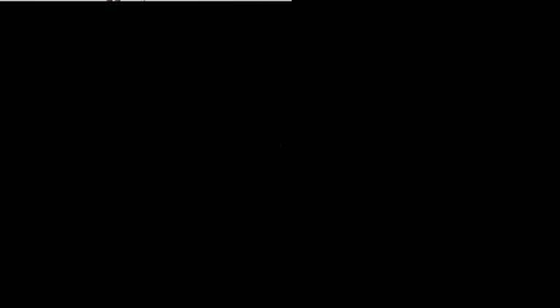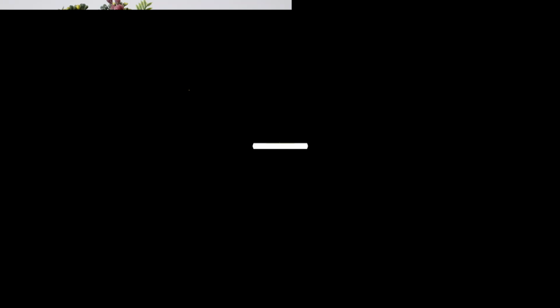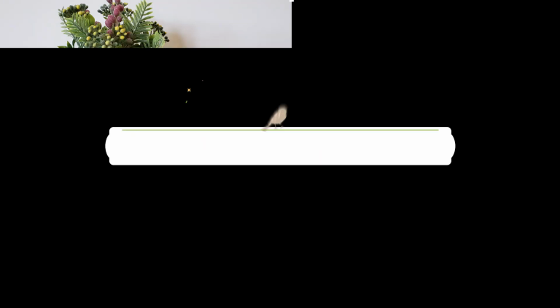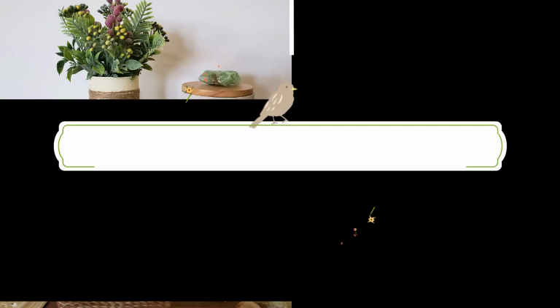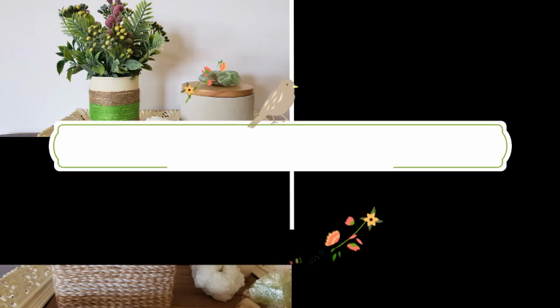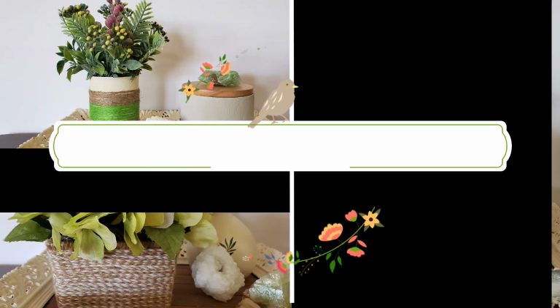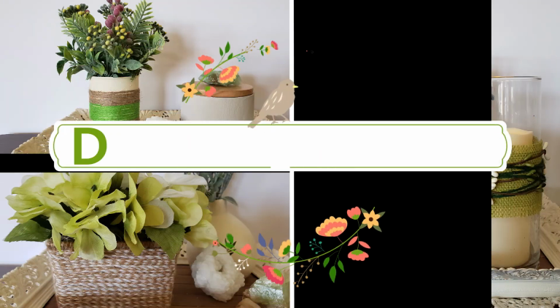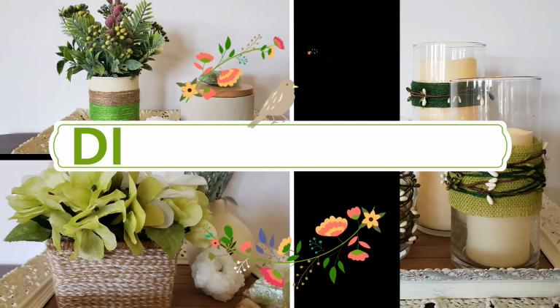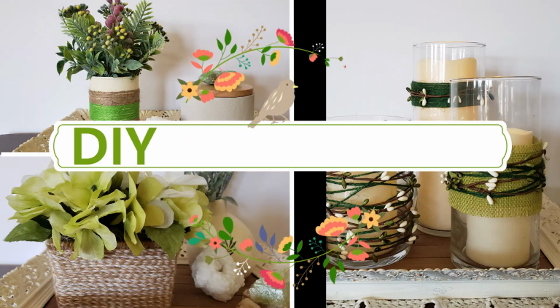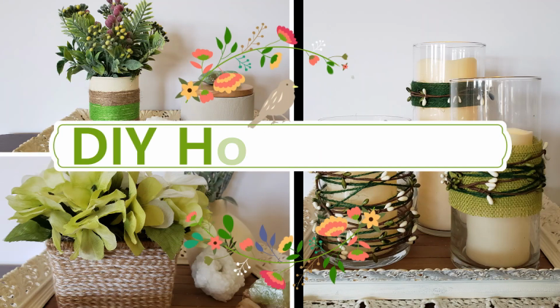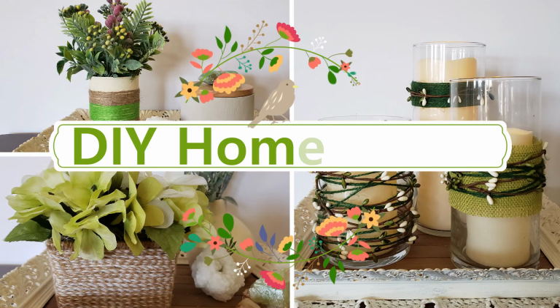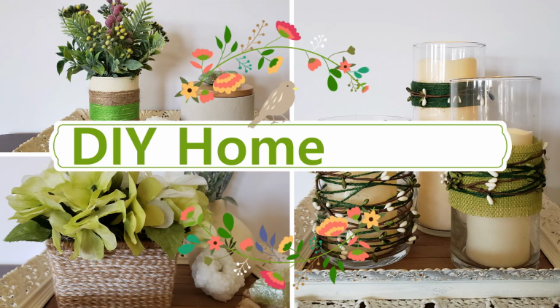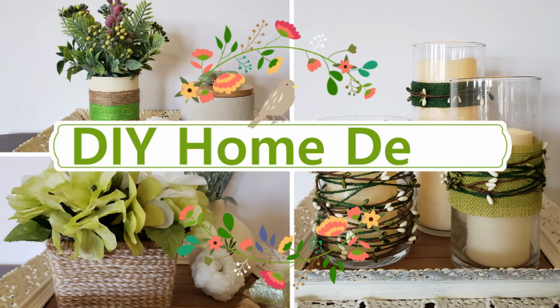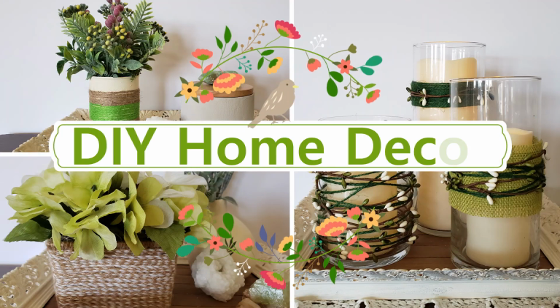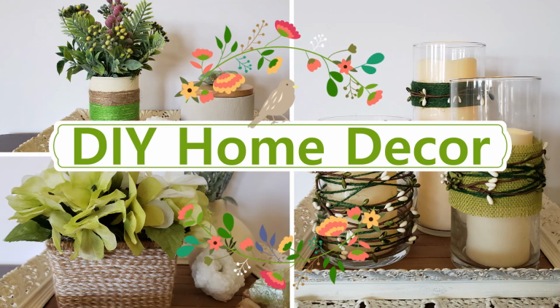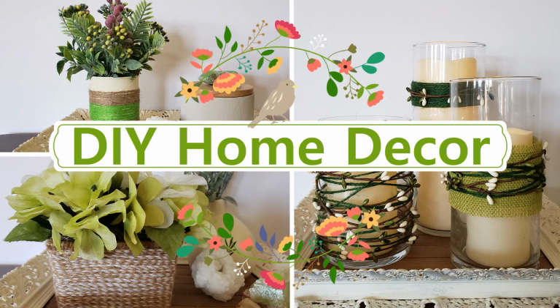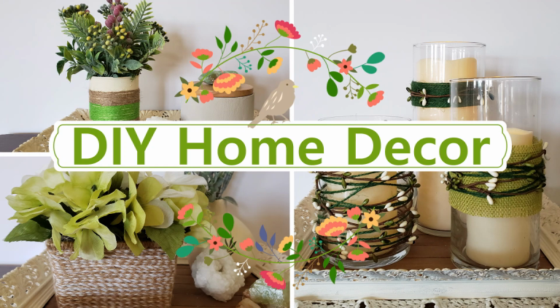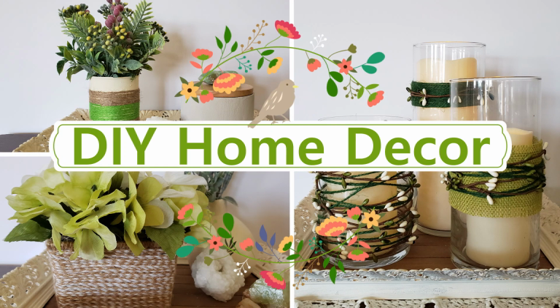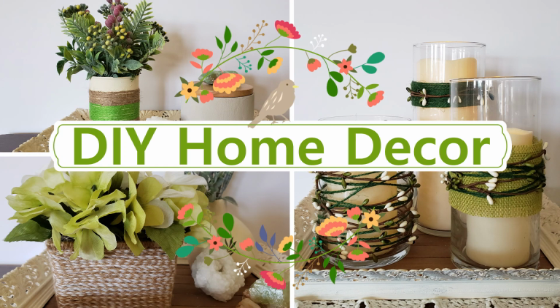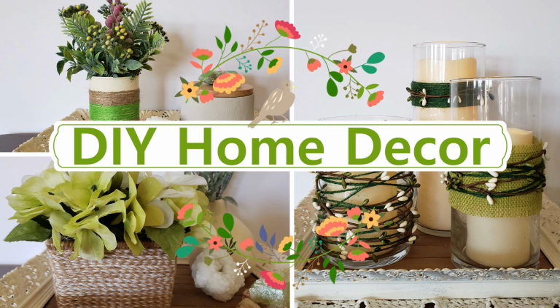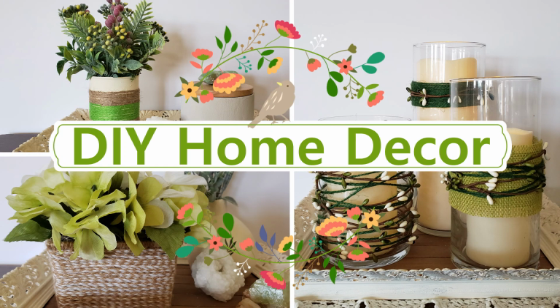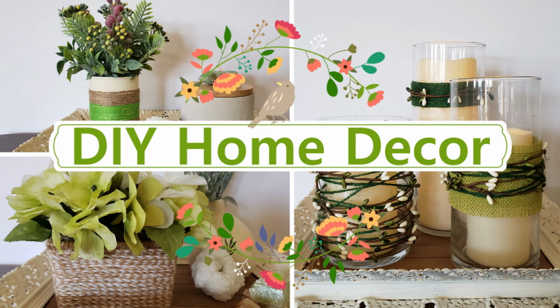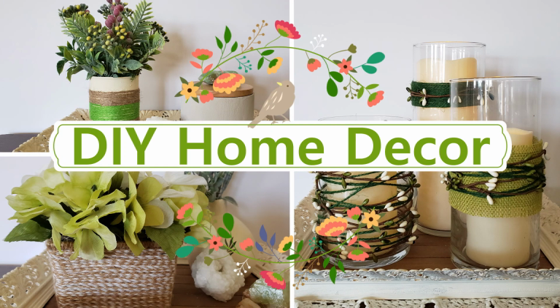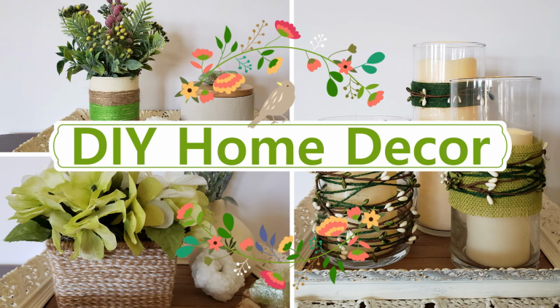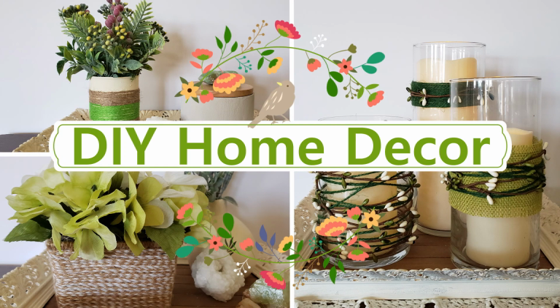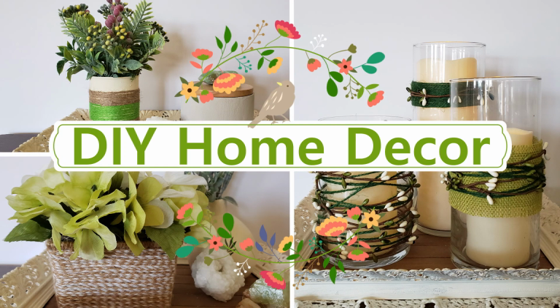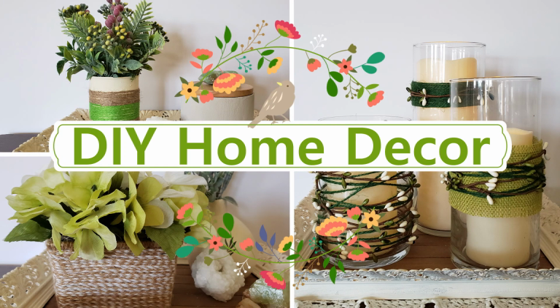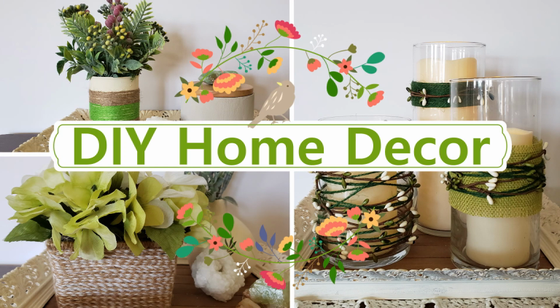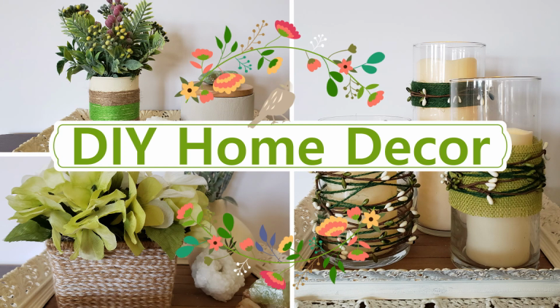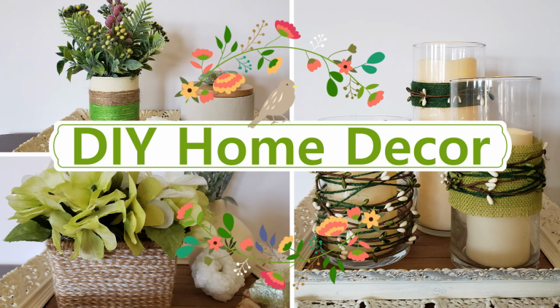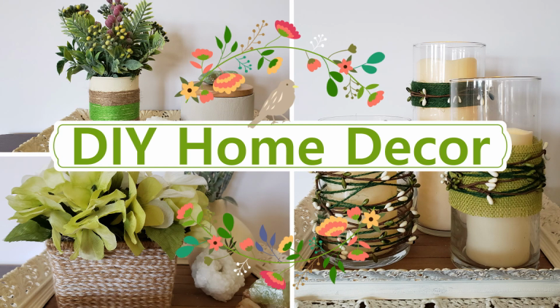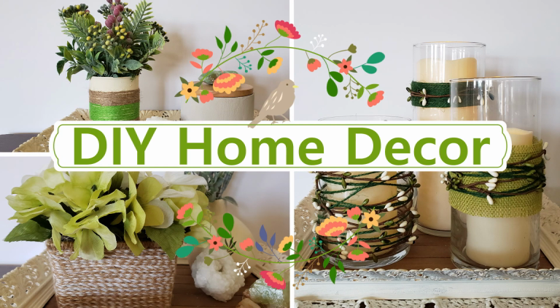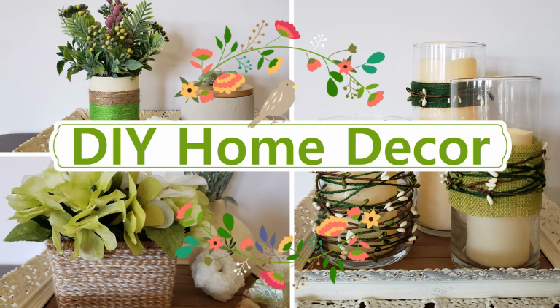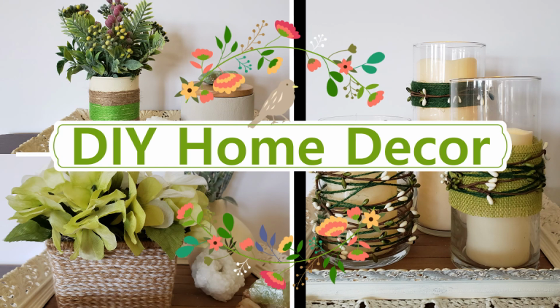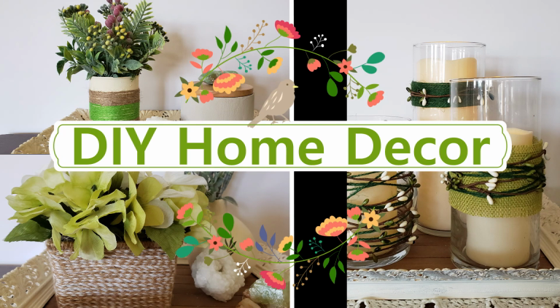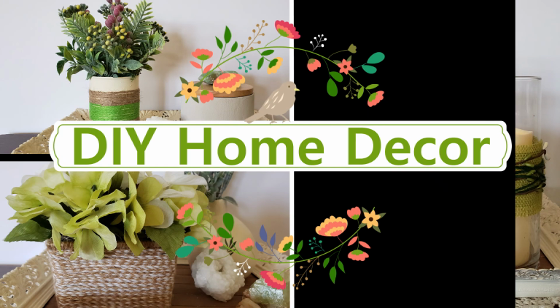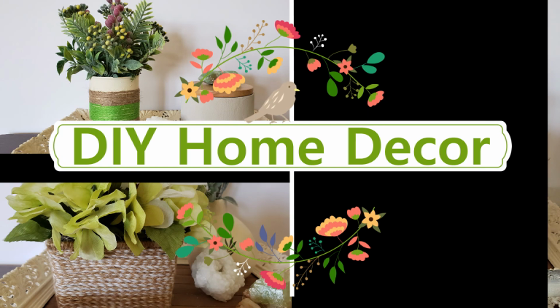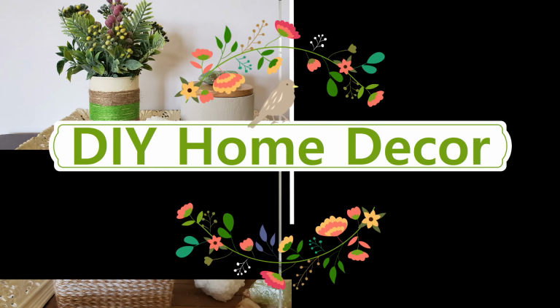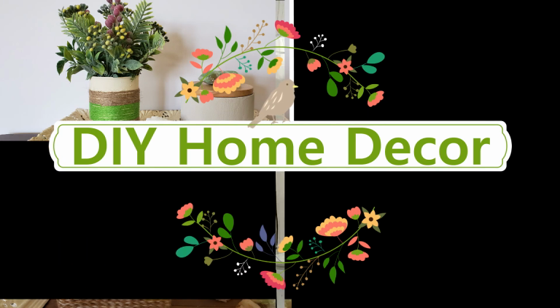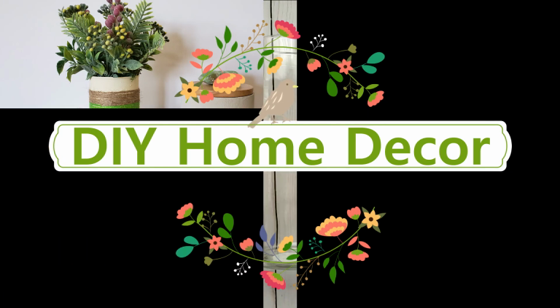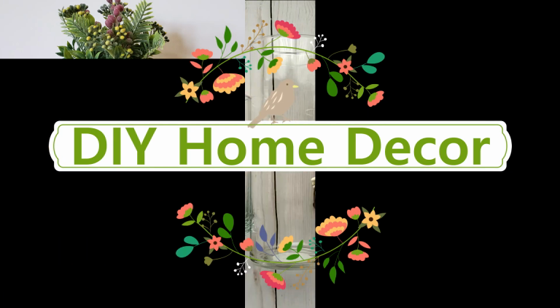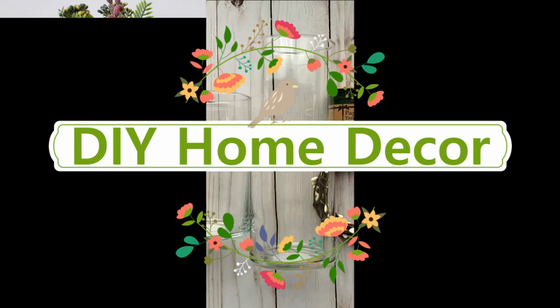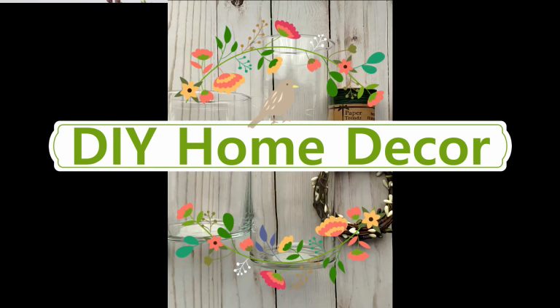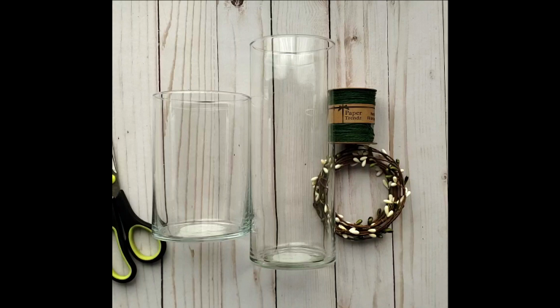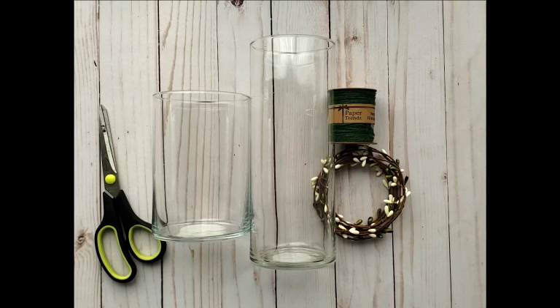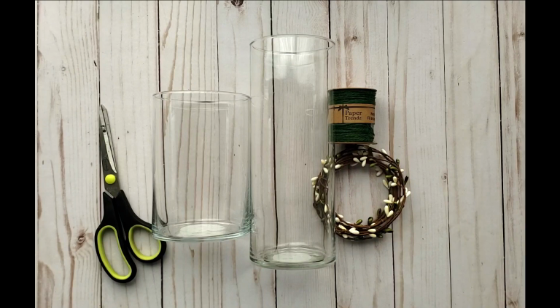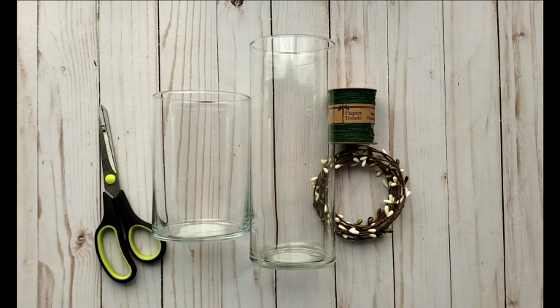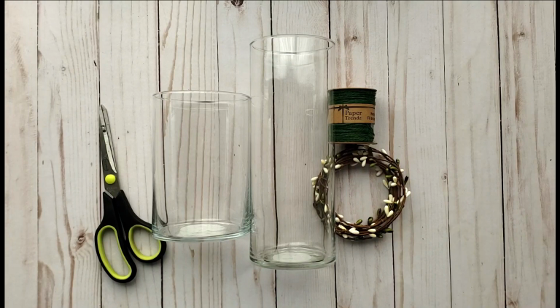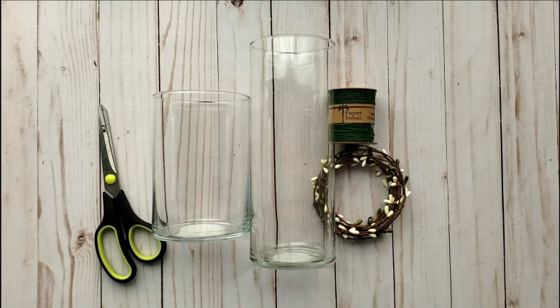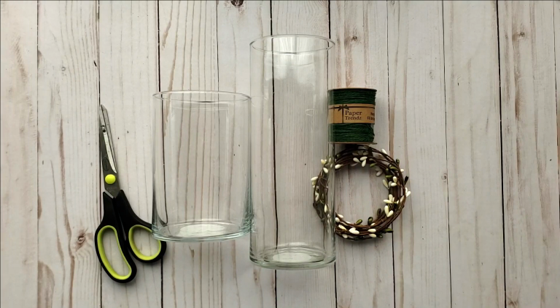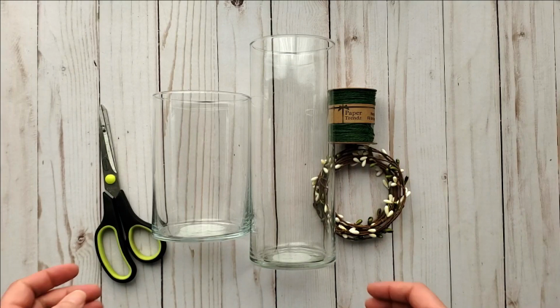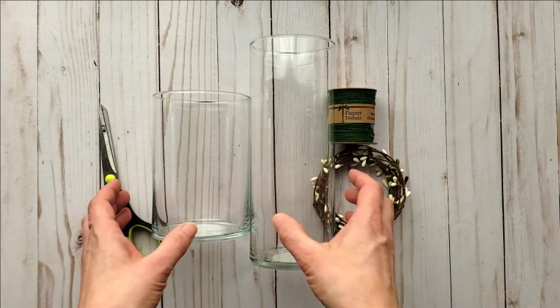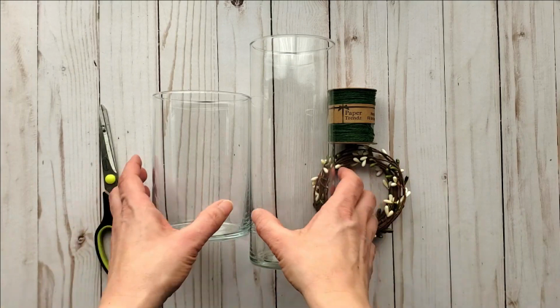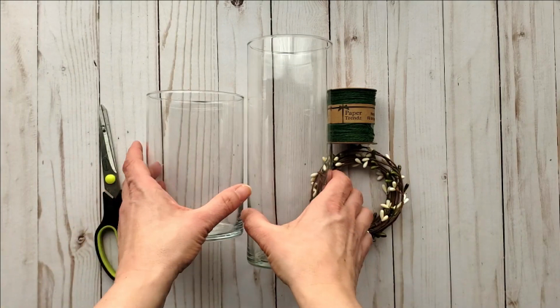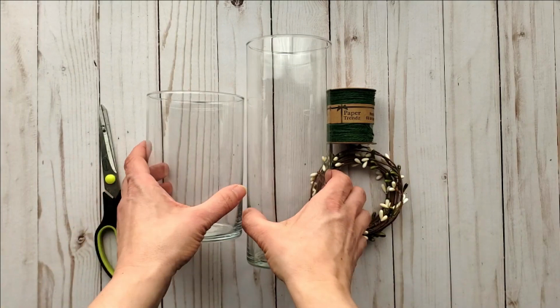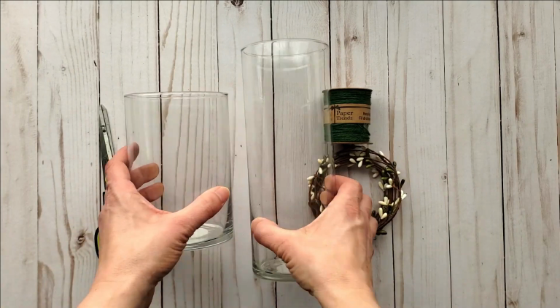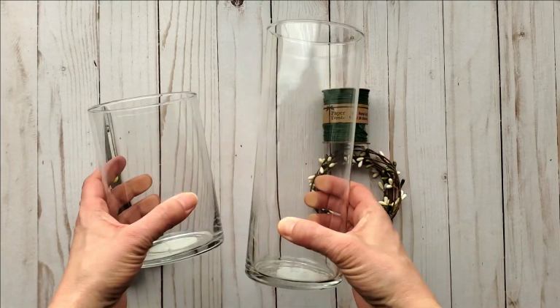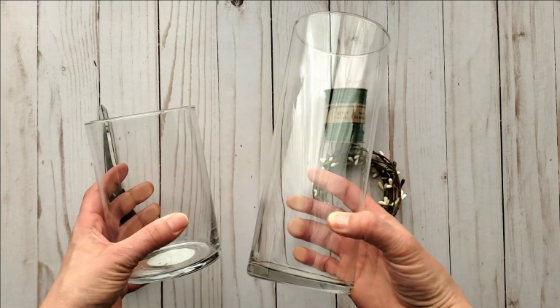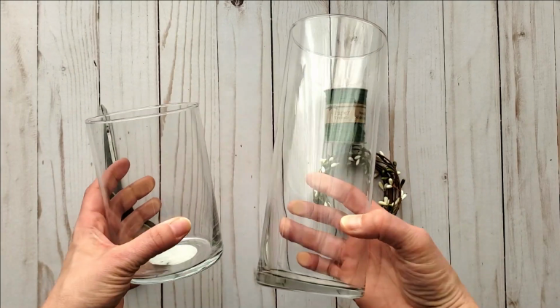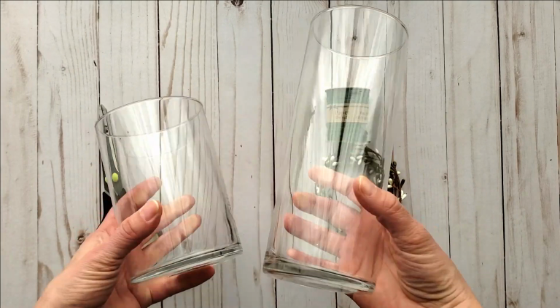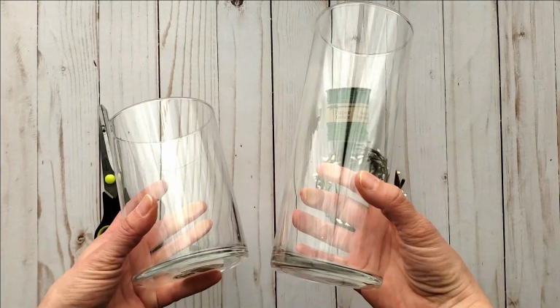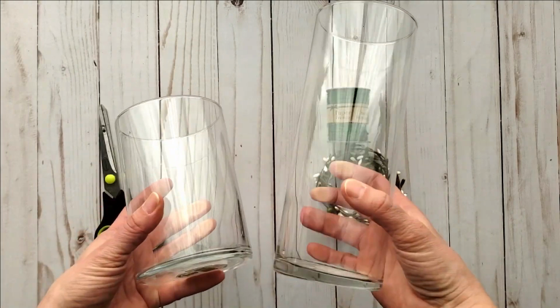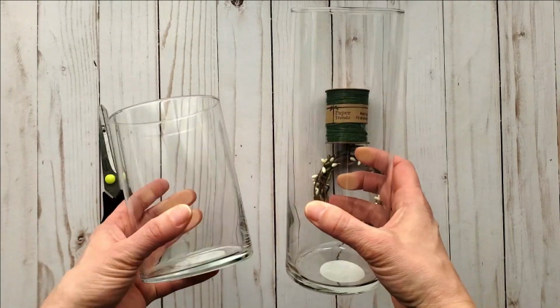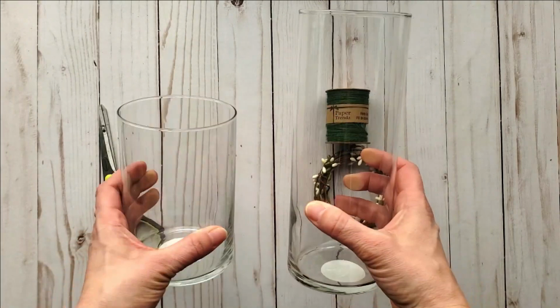Hey everybody! Today I'm going to be sharing some DIY home decor using twine. Let's get right into it.